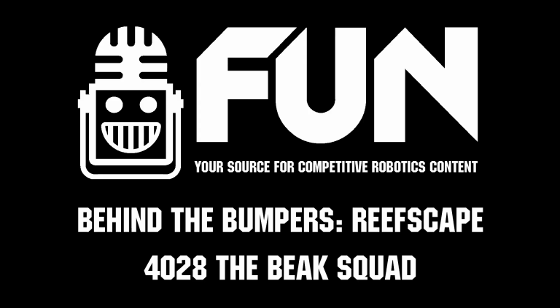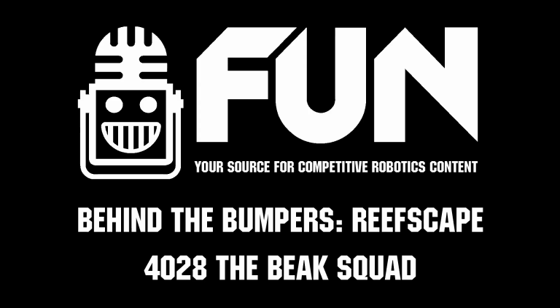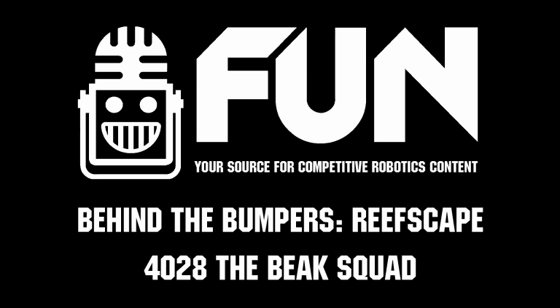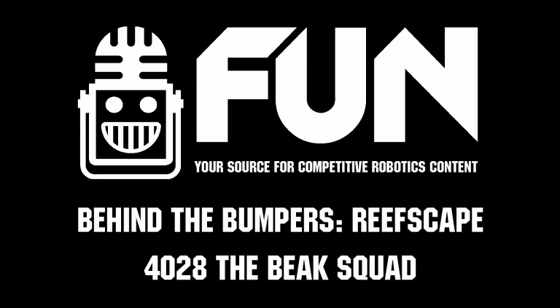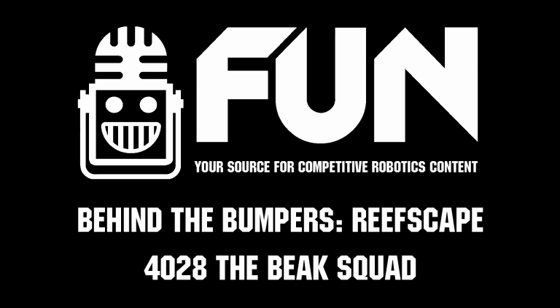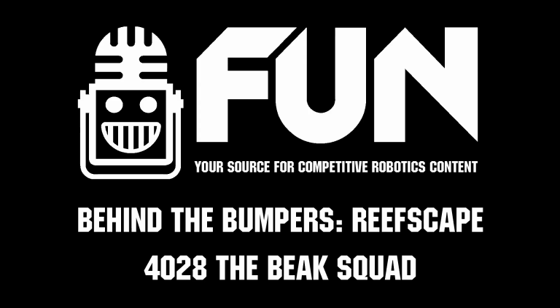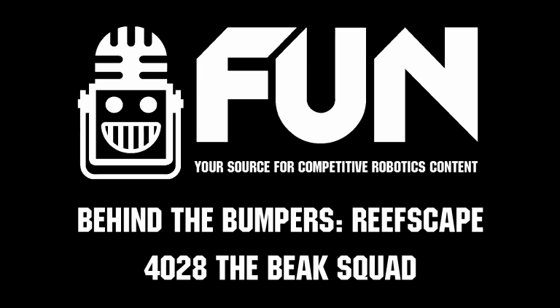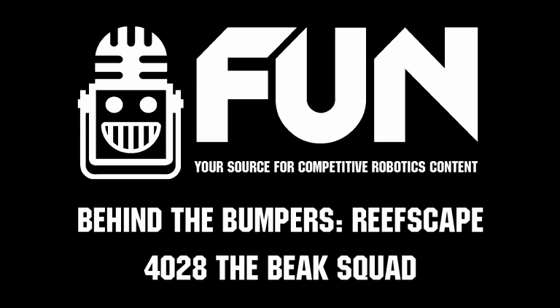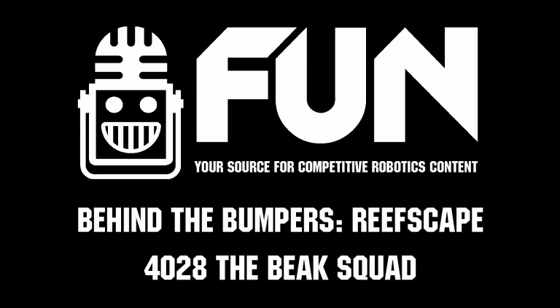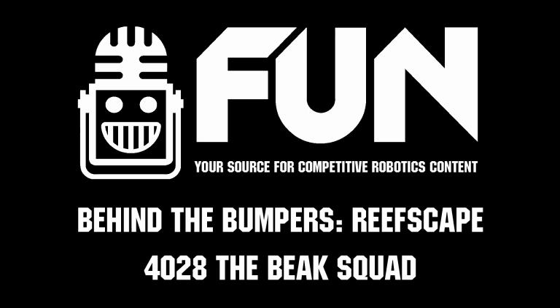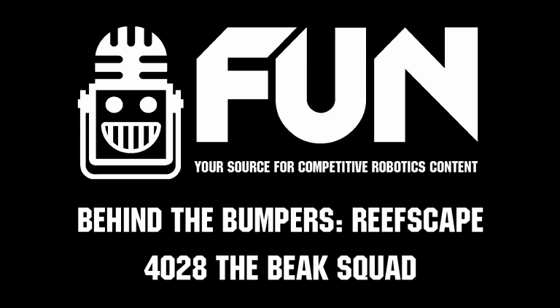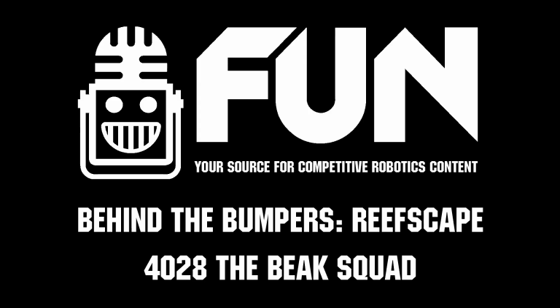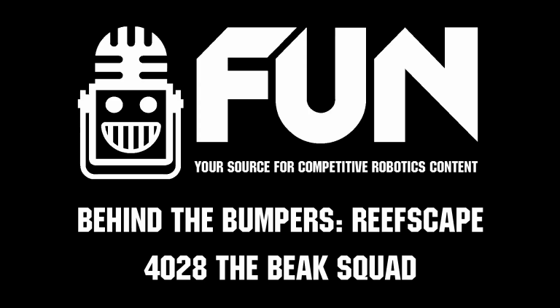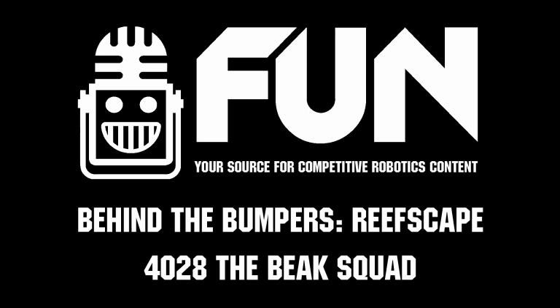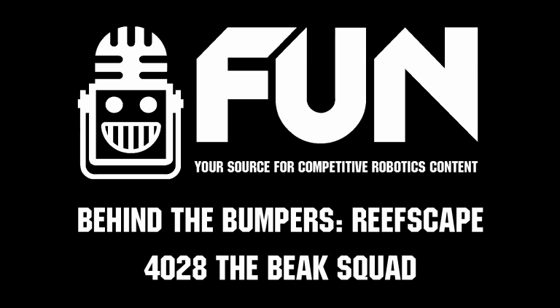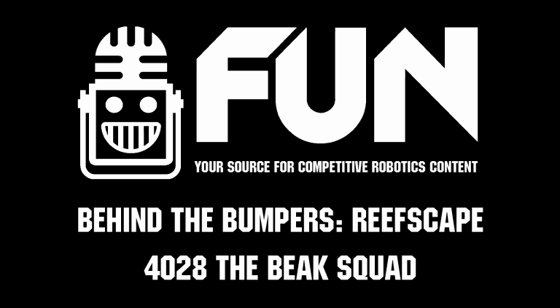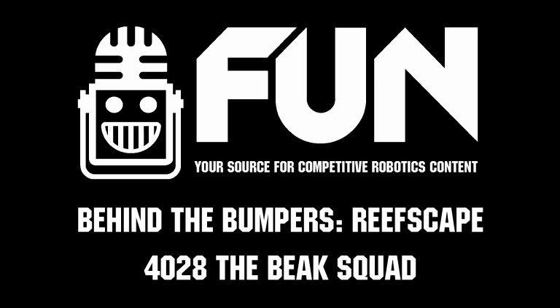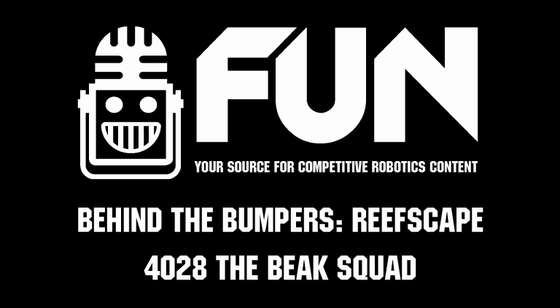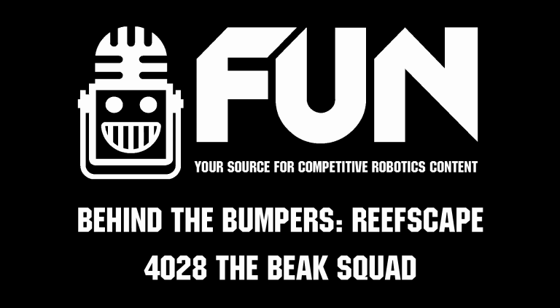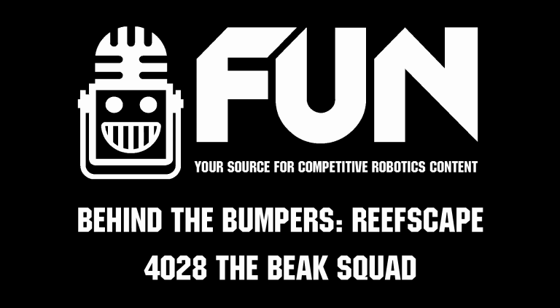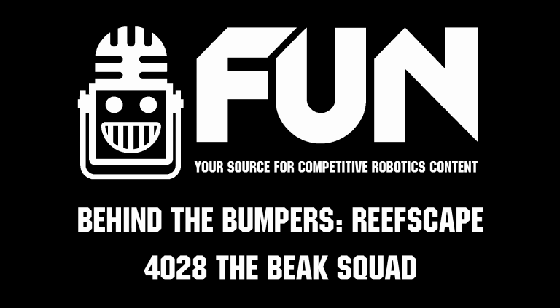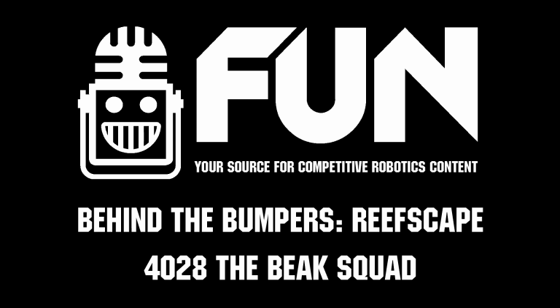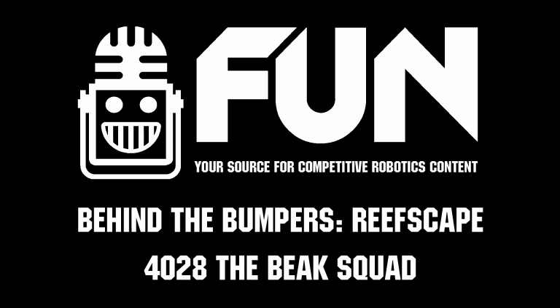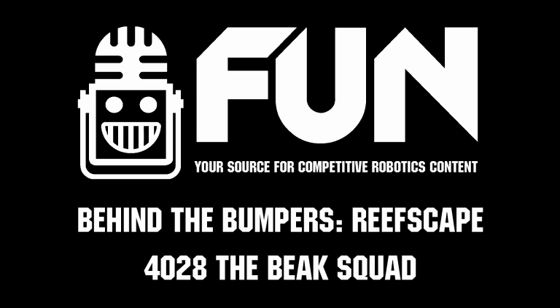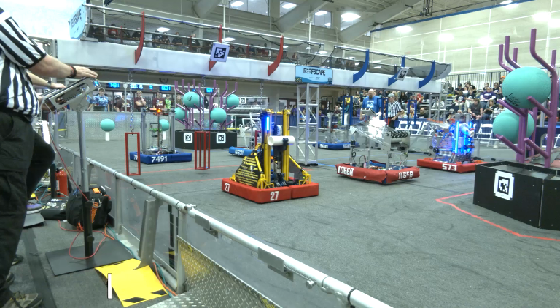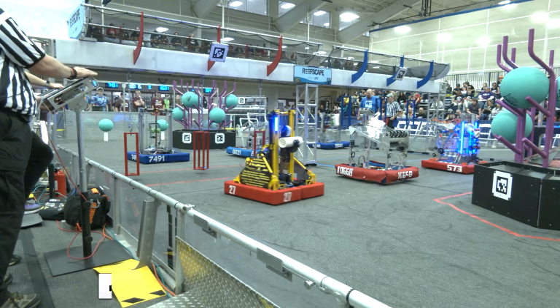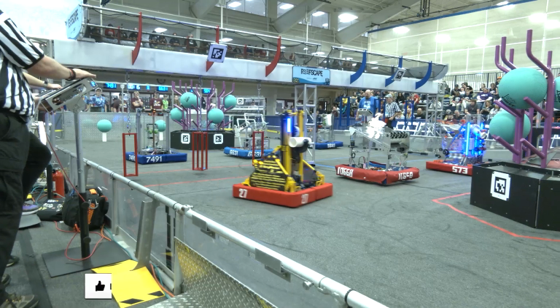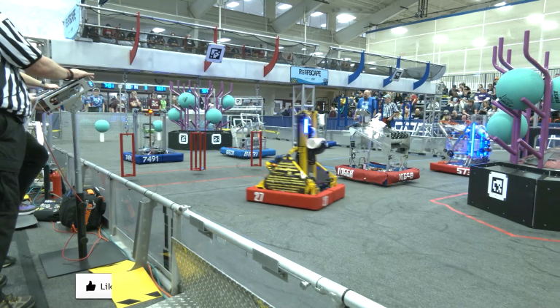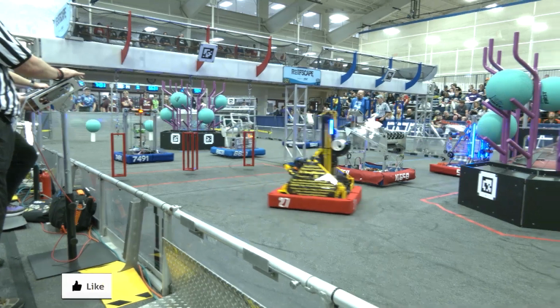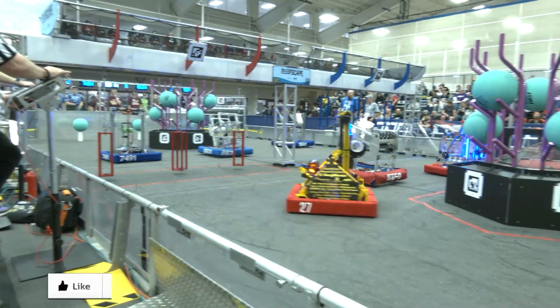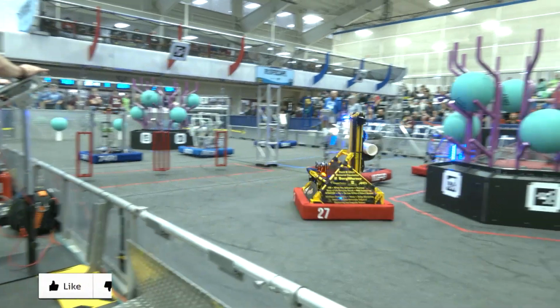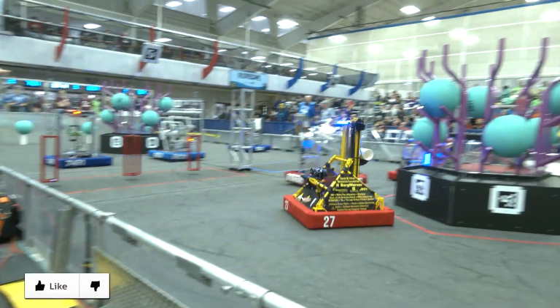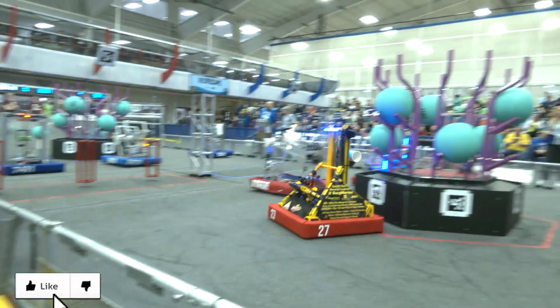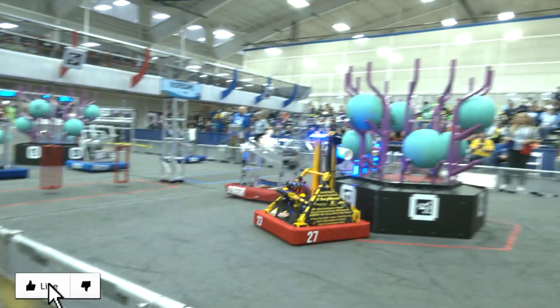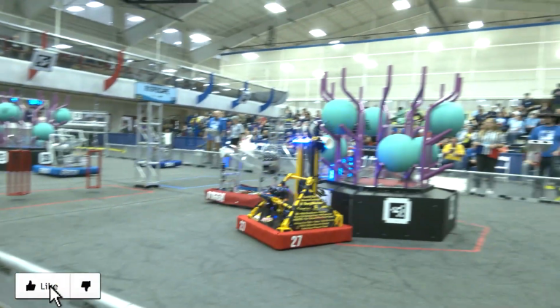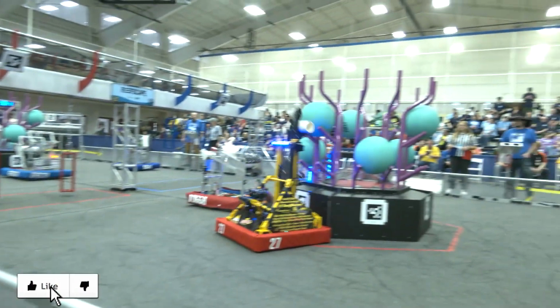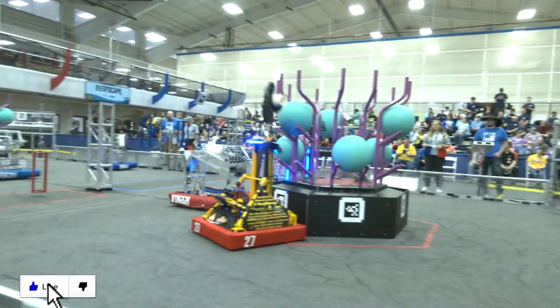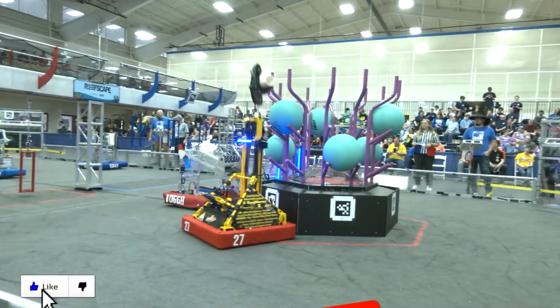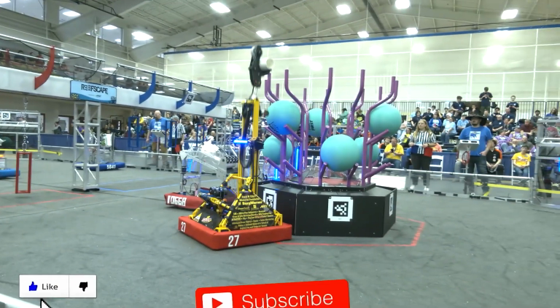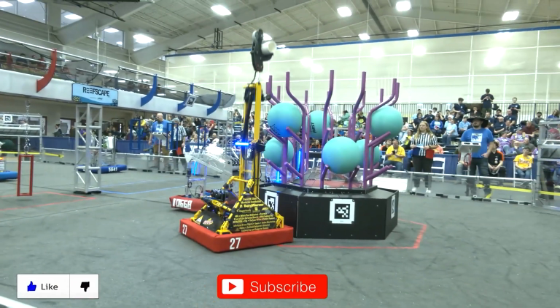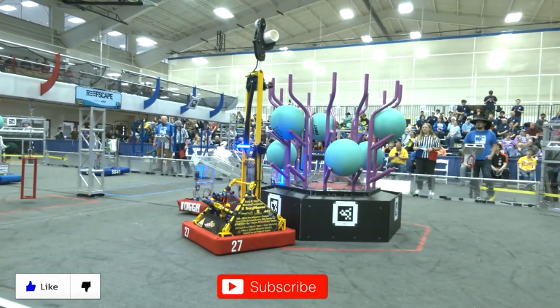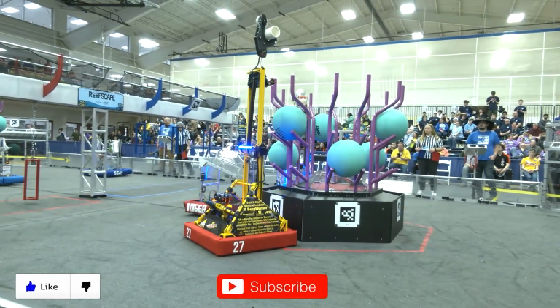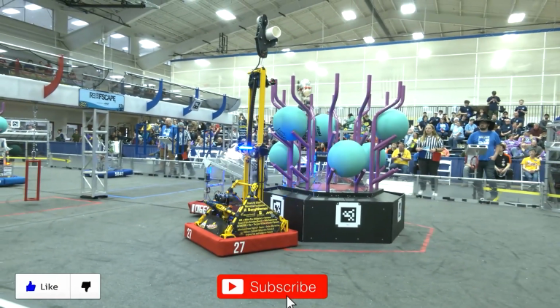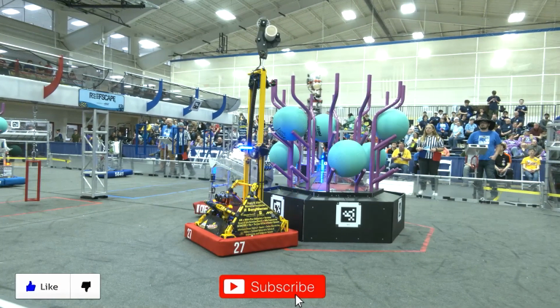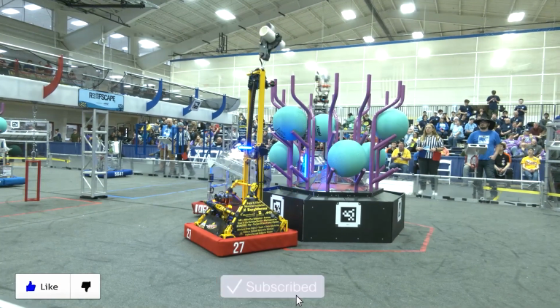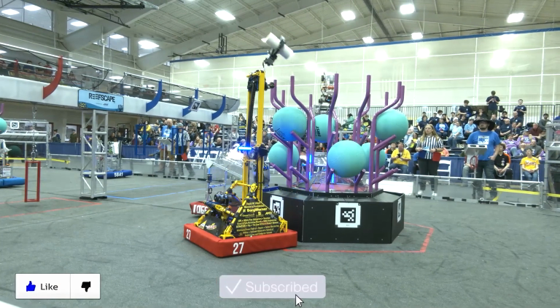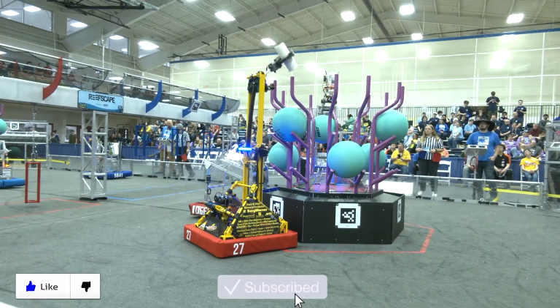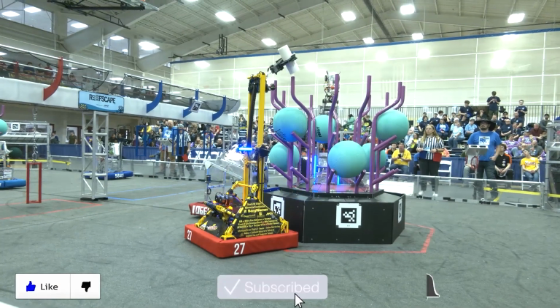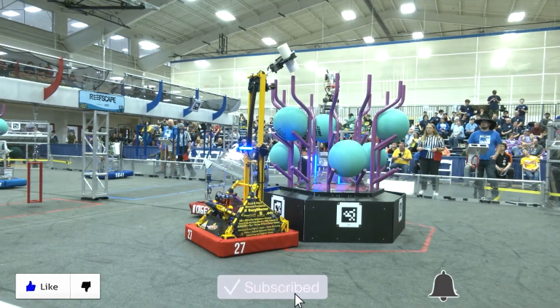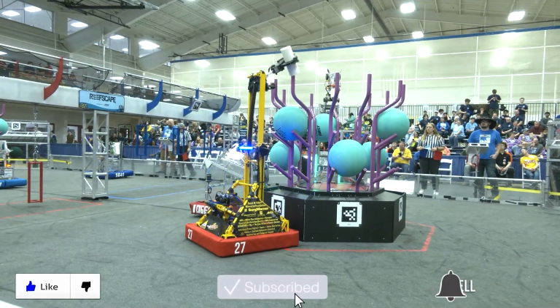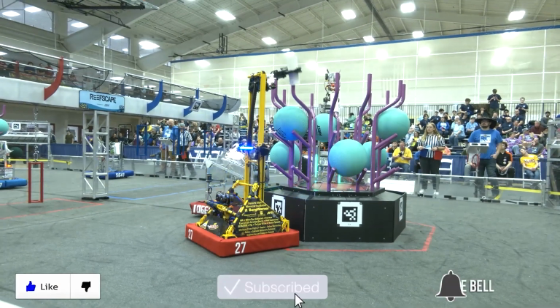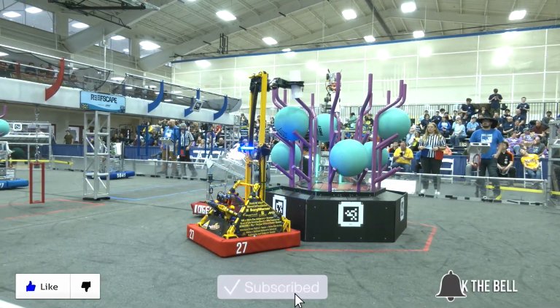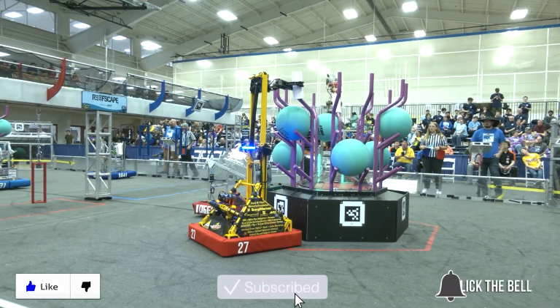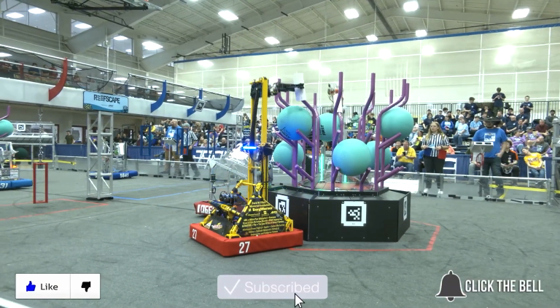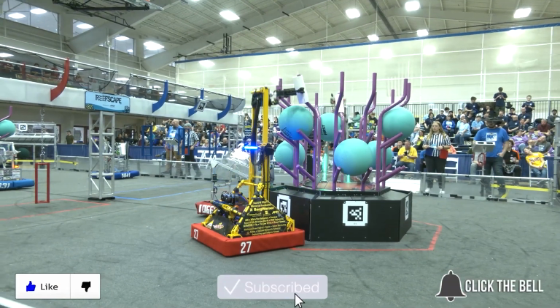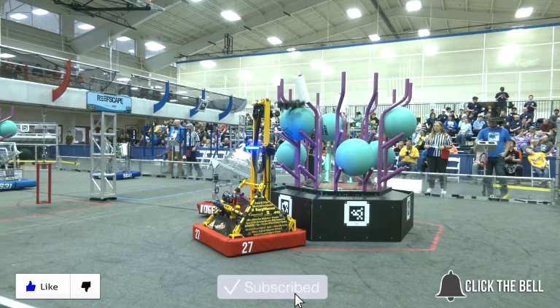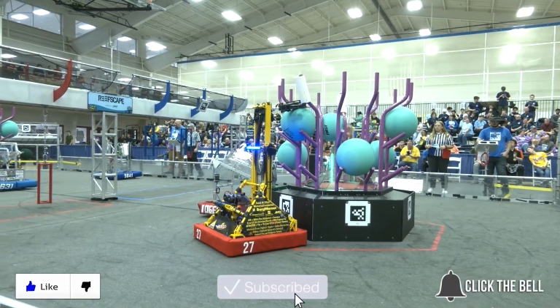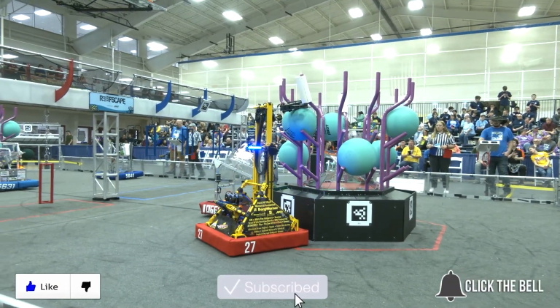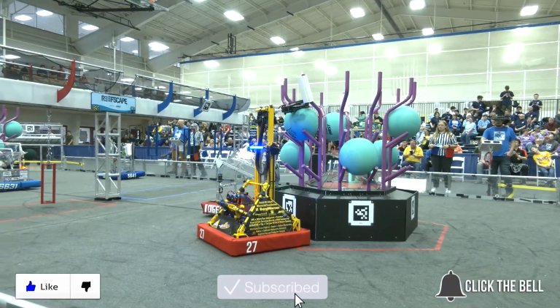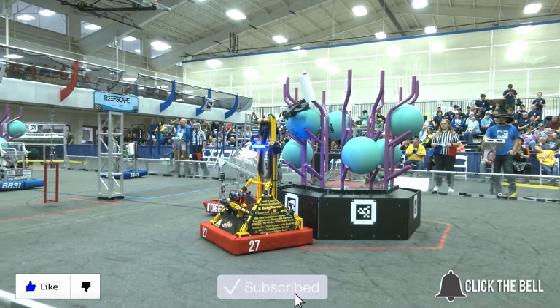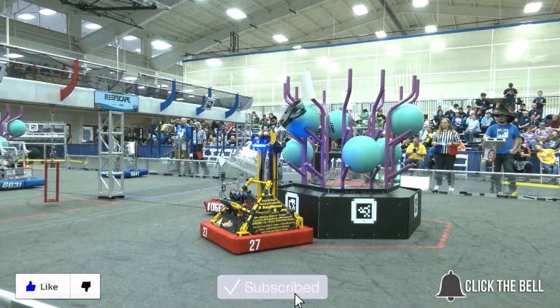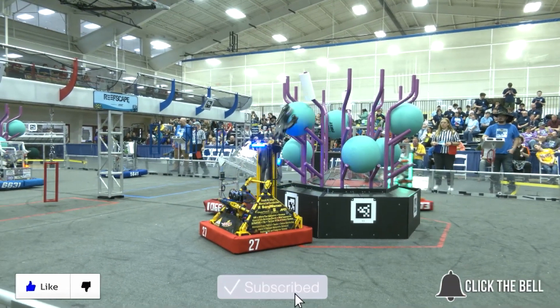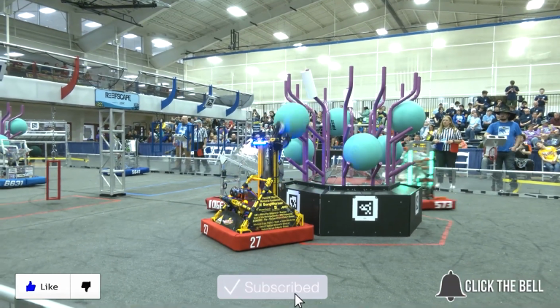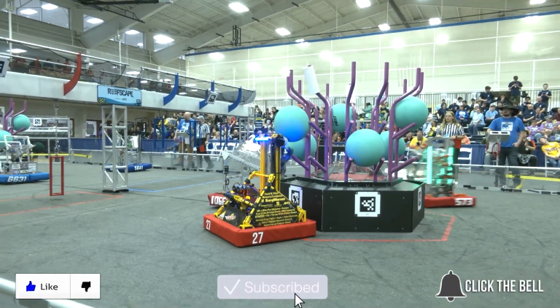That's Team 4028 at the Rocket City Regional — good luck in the rest of your event and we'll see you in the rest of the season. Thanks for watching; don't forget to like, subscribe, and click the bell to stay up to date on future videos.